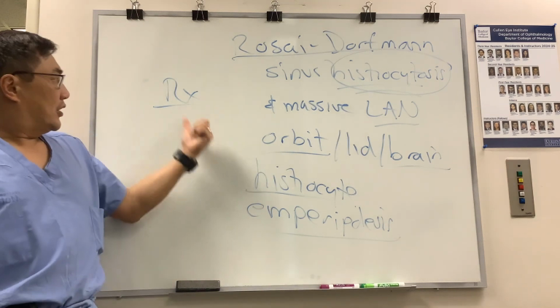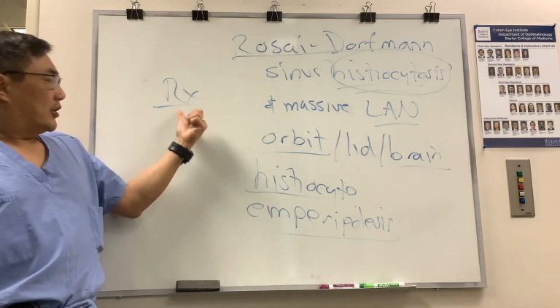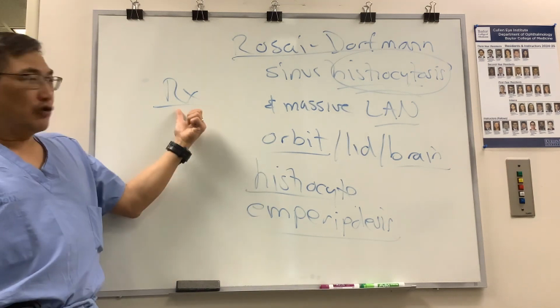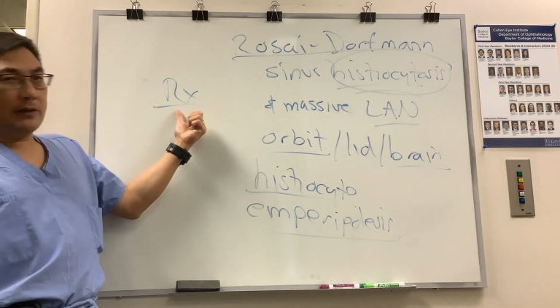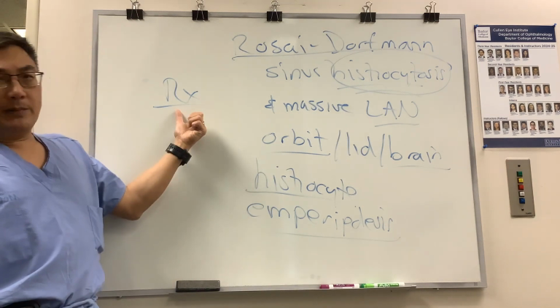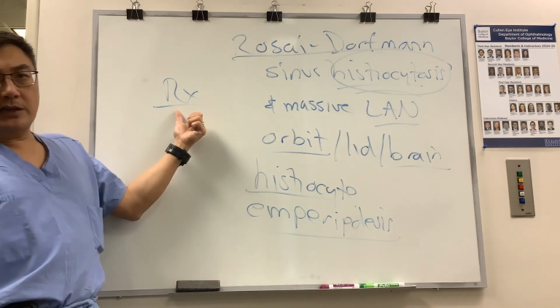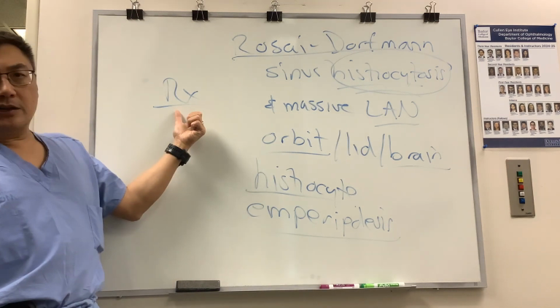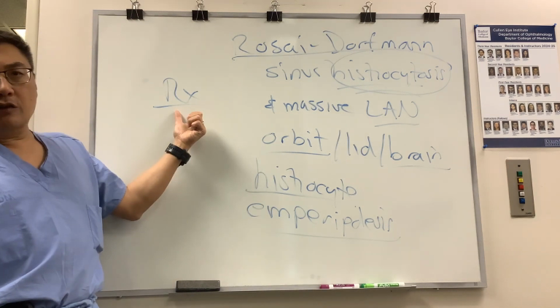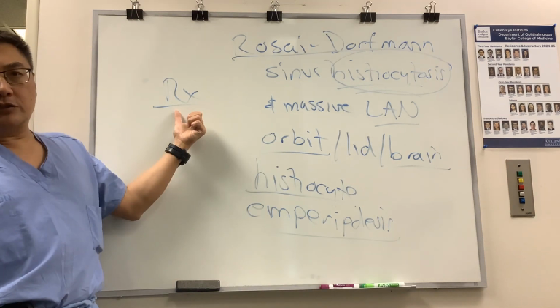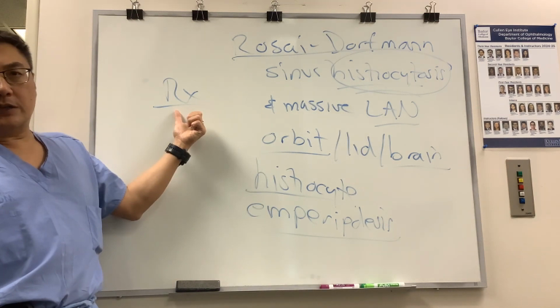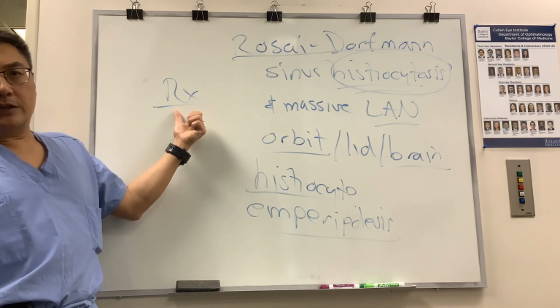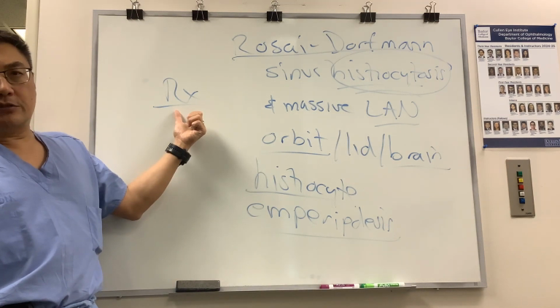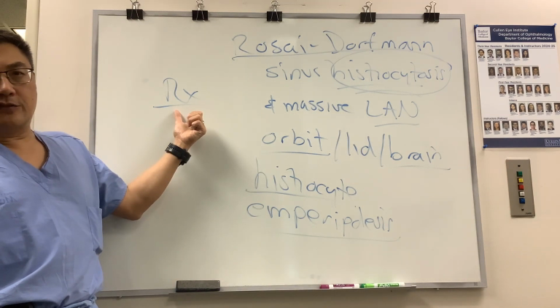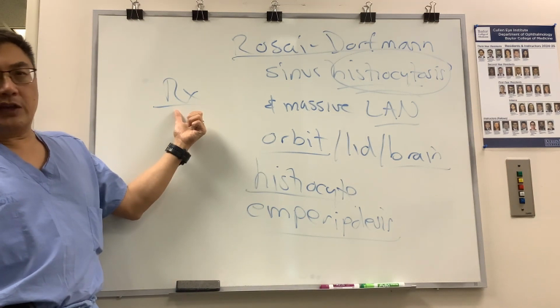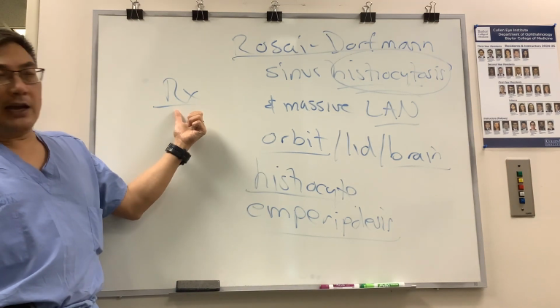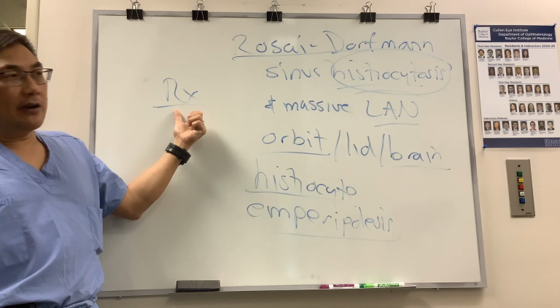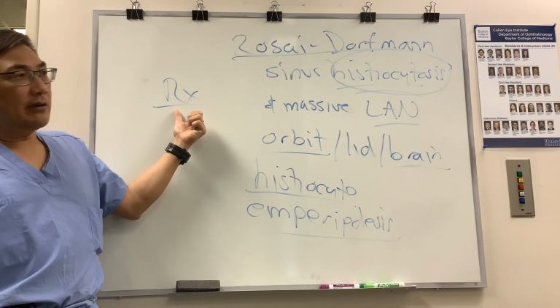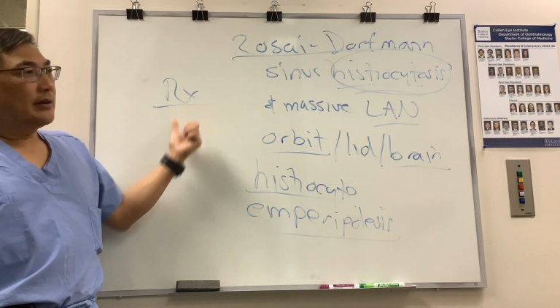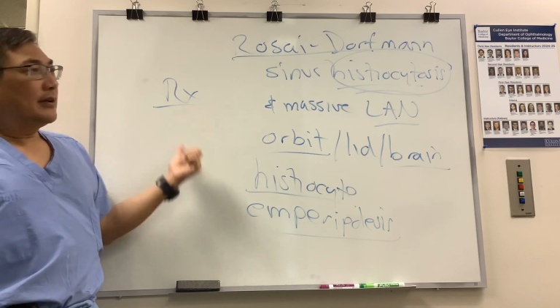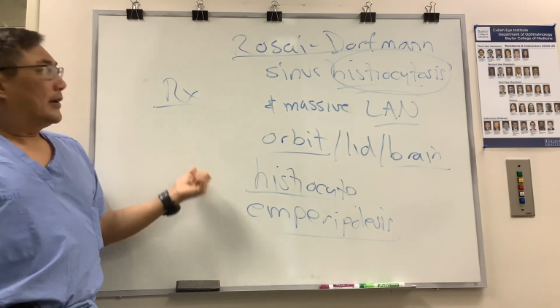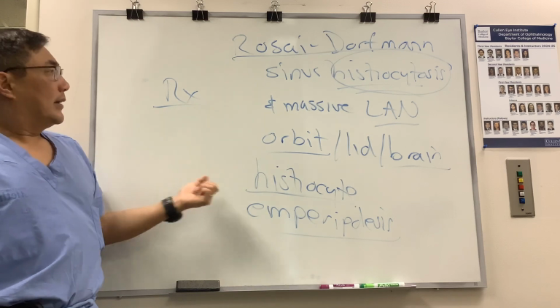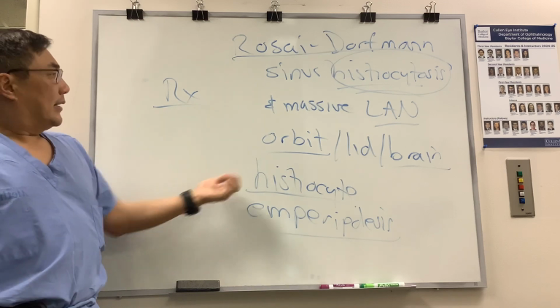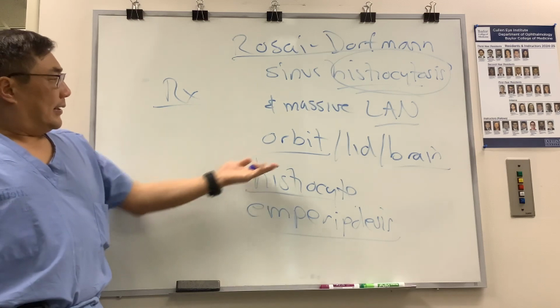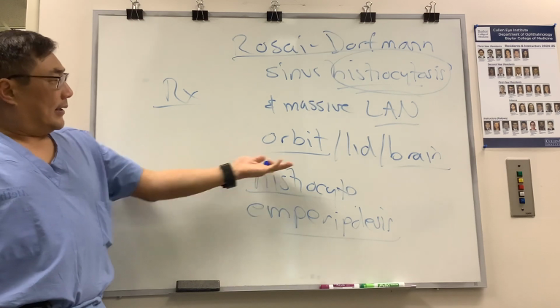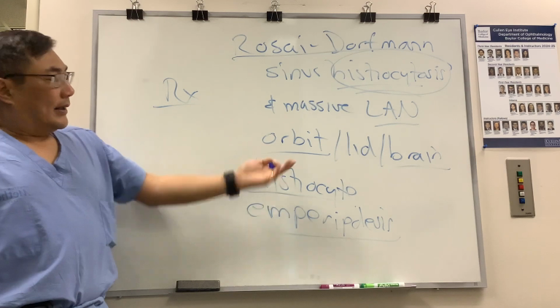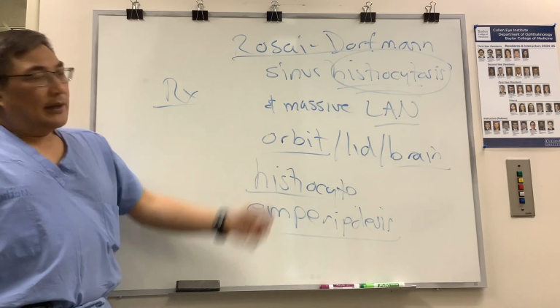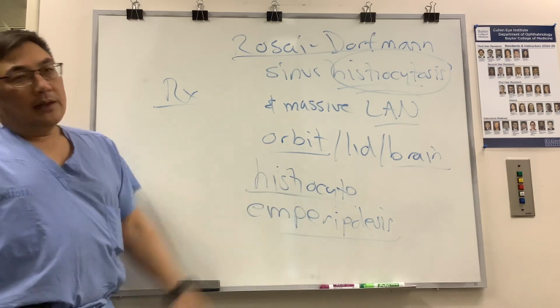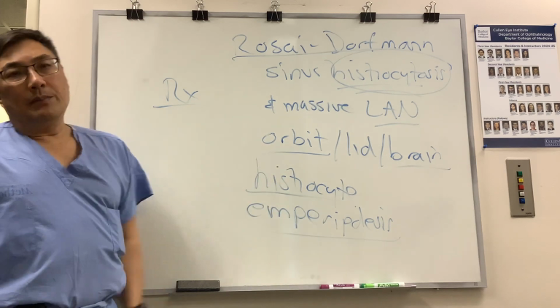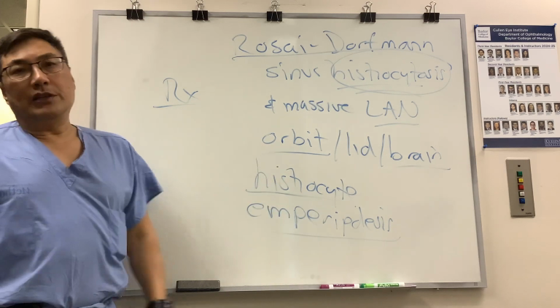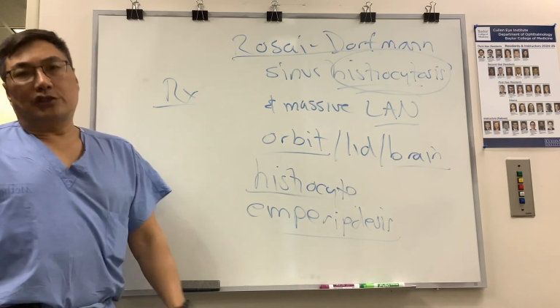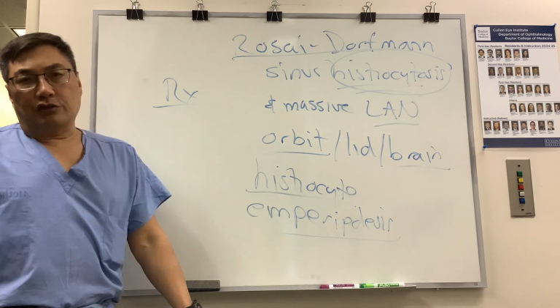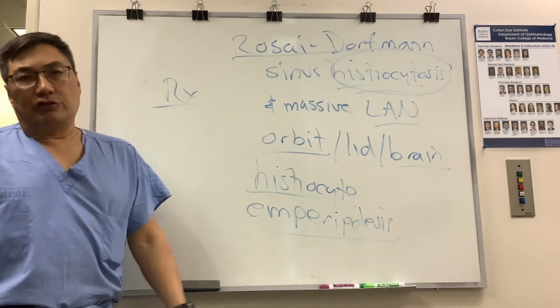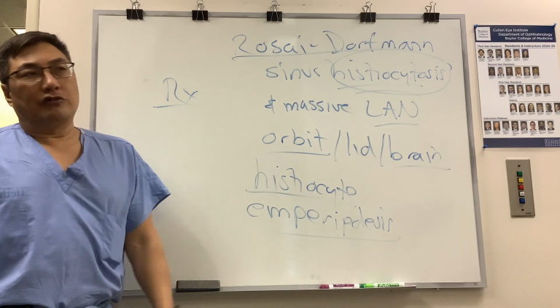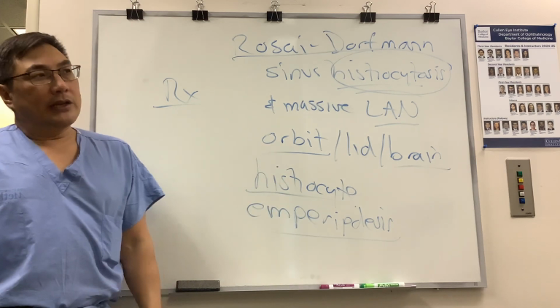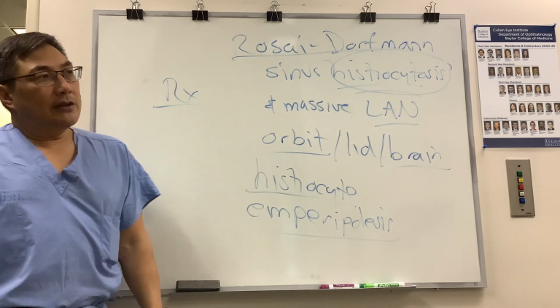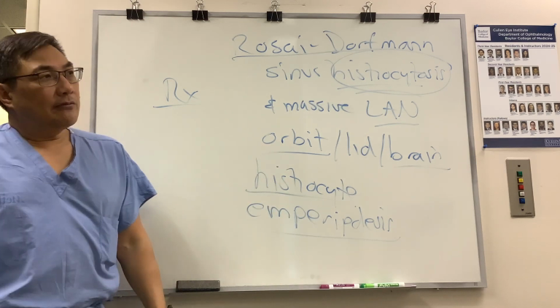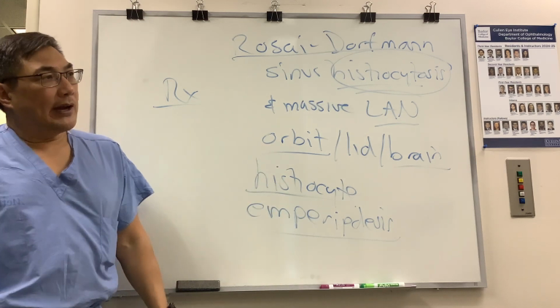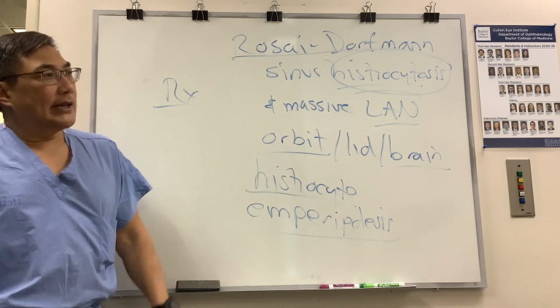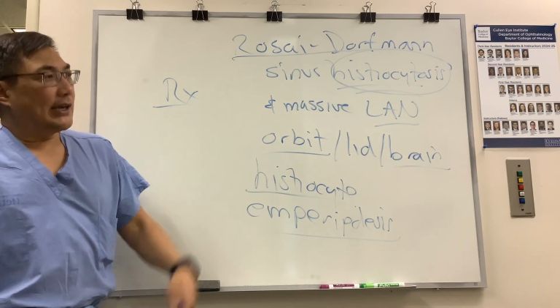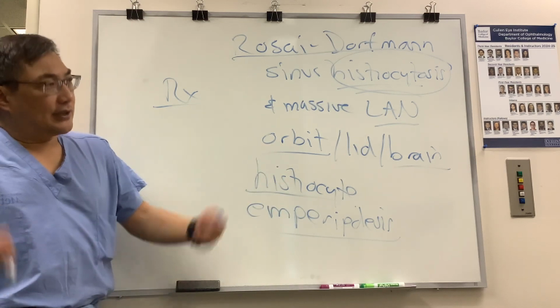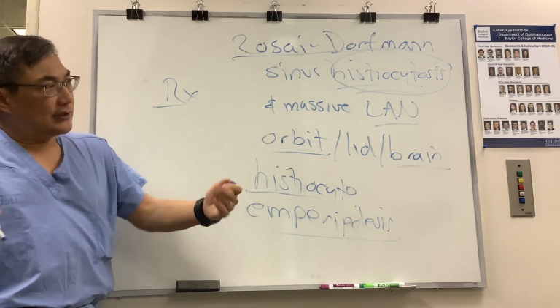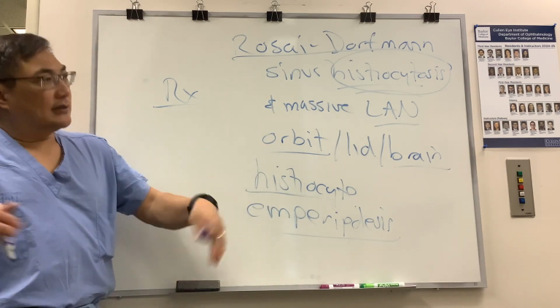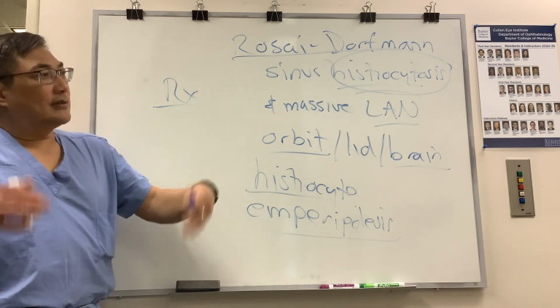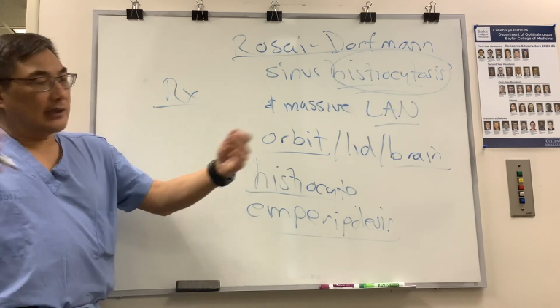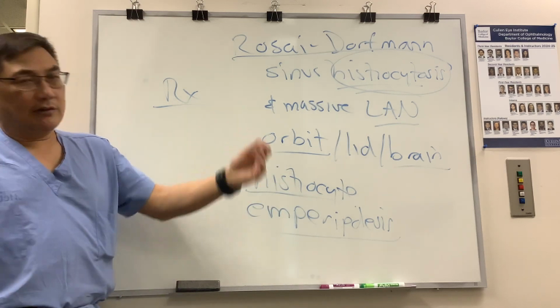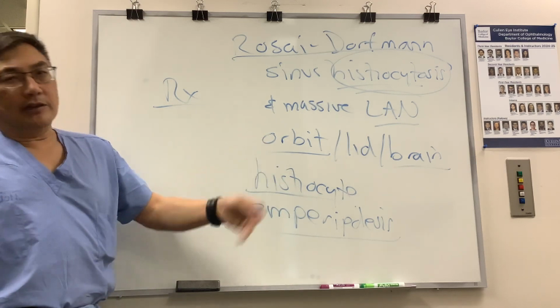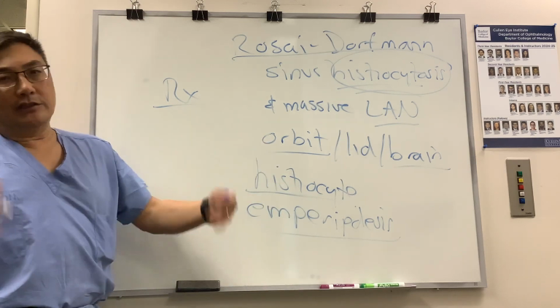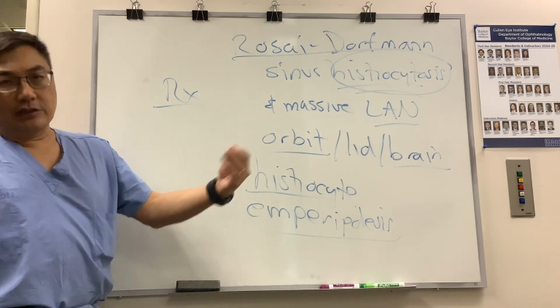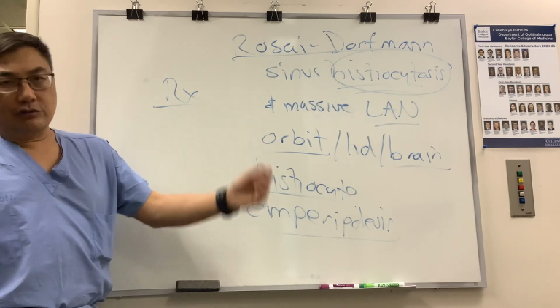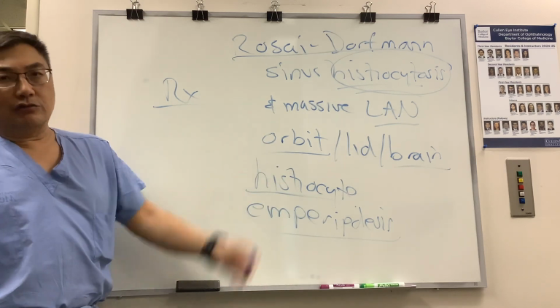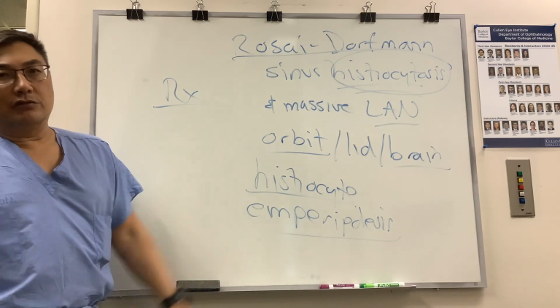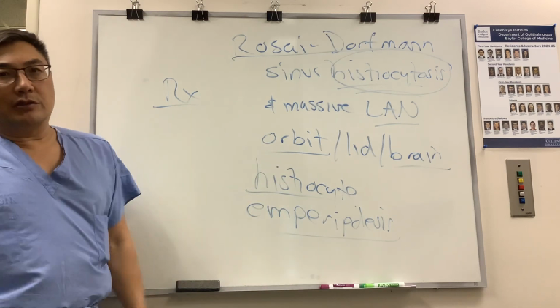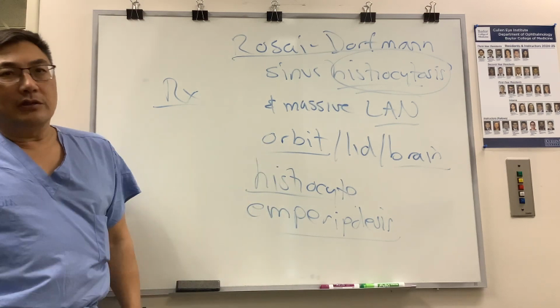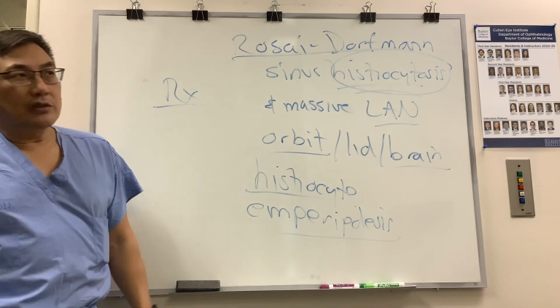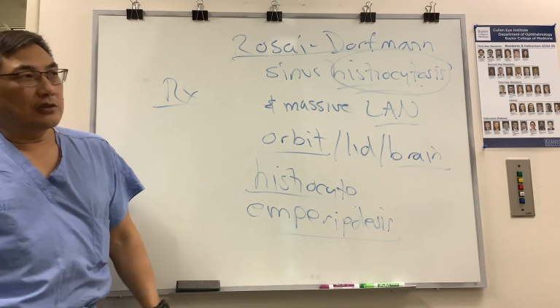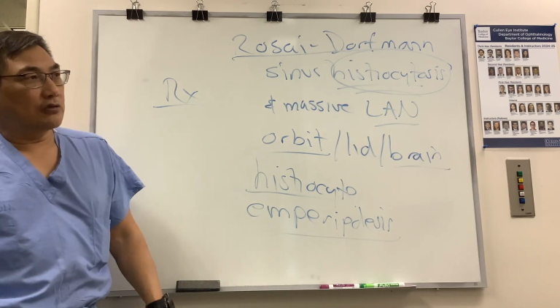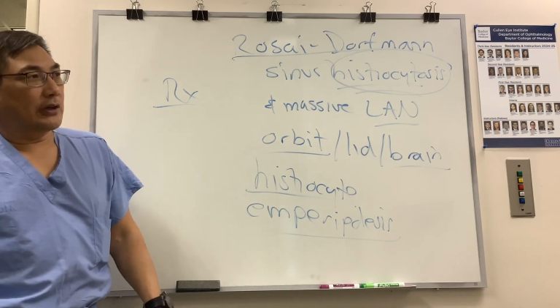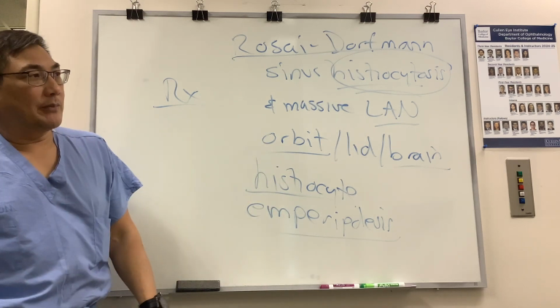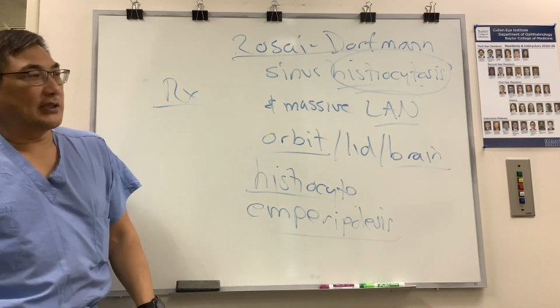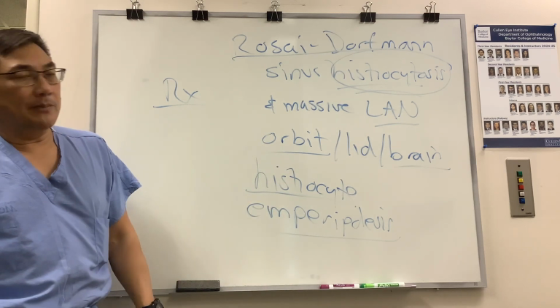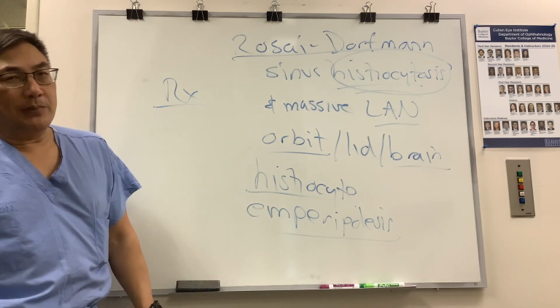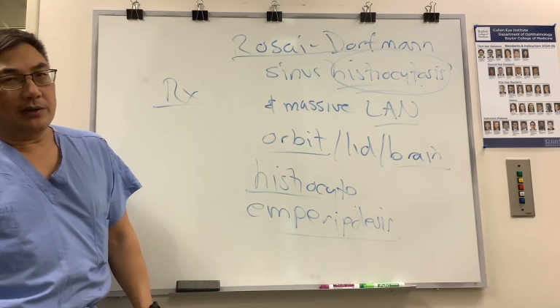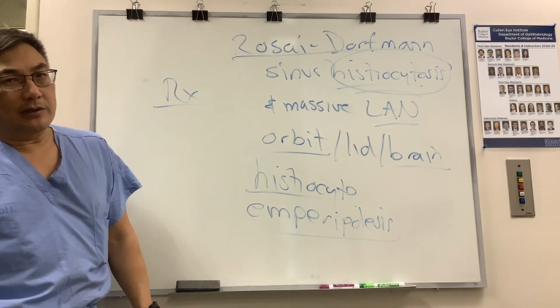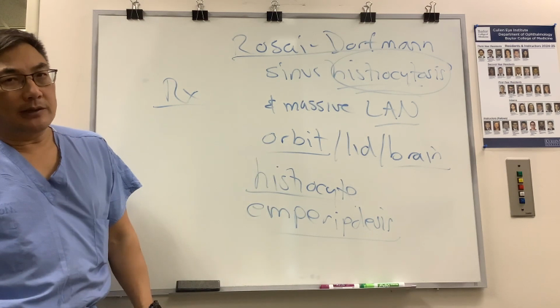Treatment: there is no standard of care, but surgery, radiation, and steroids are the usual treatments, applied empirically.